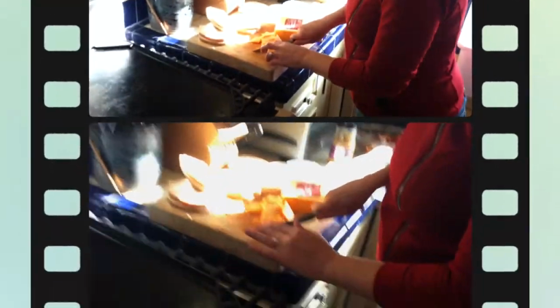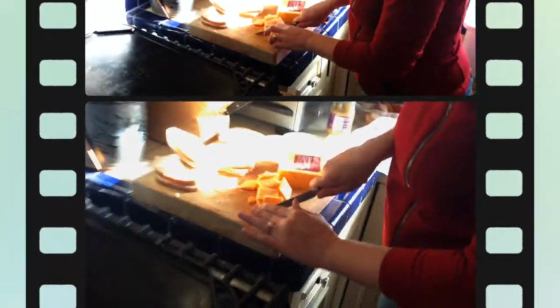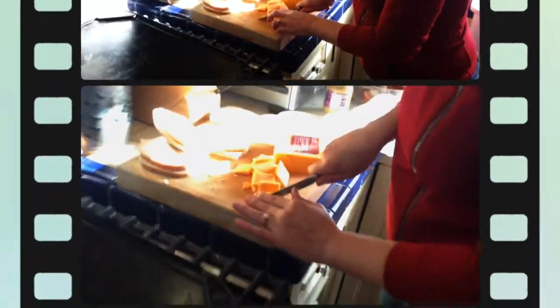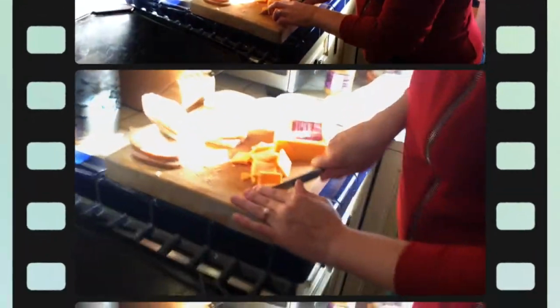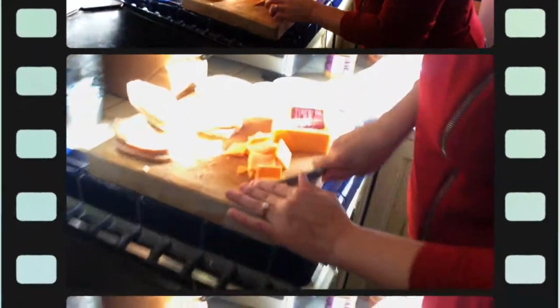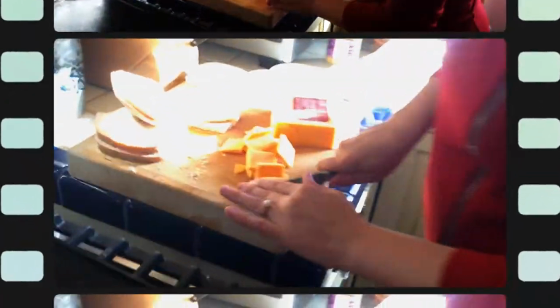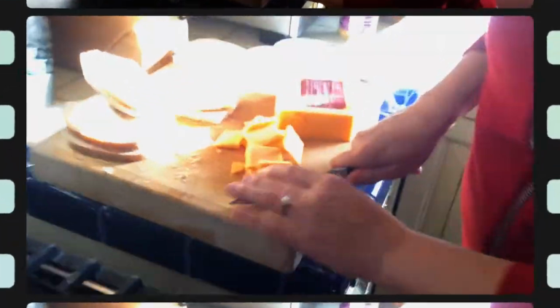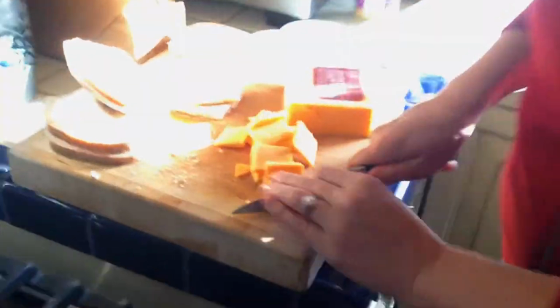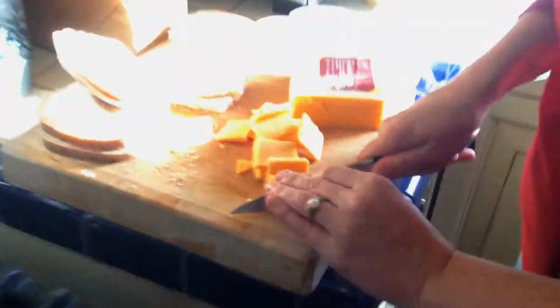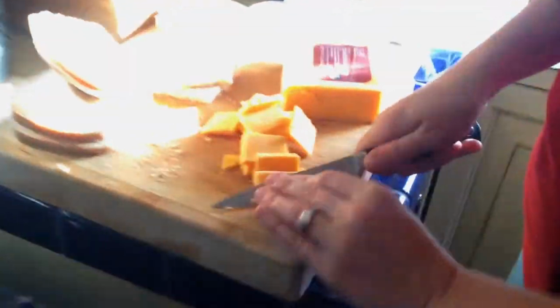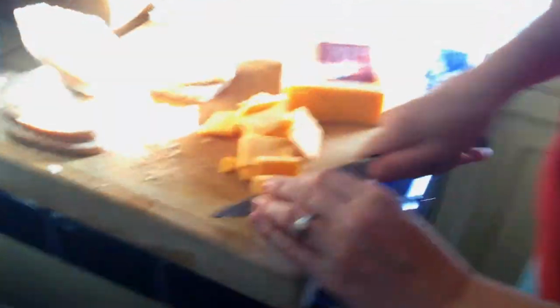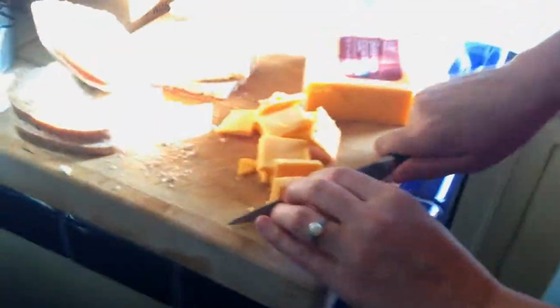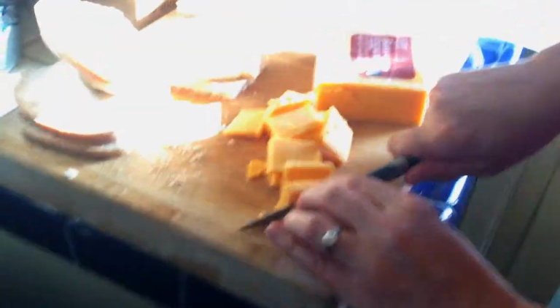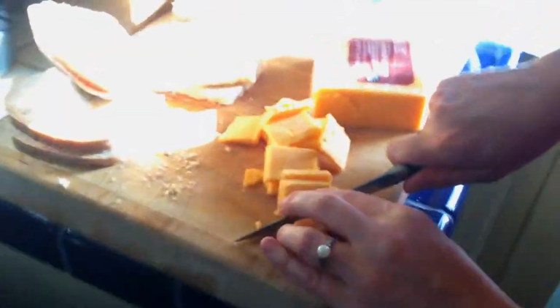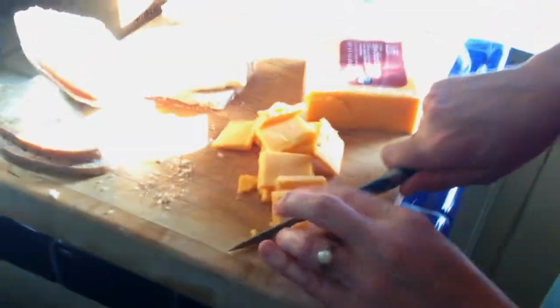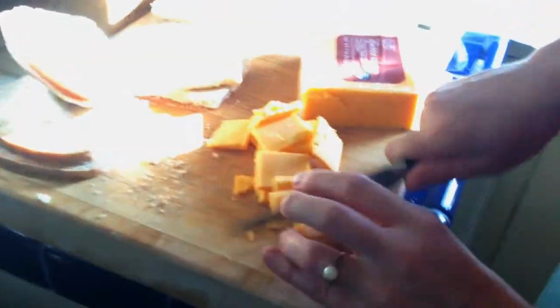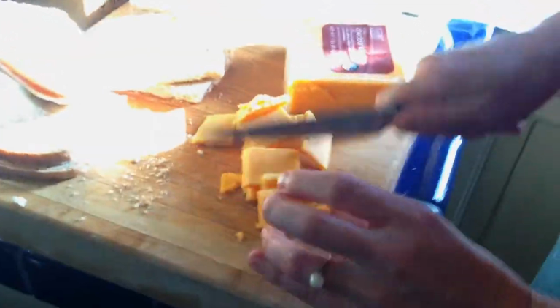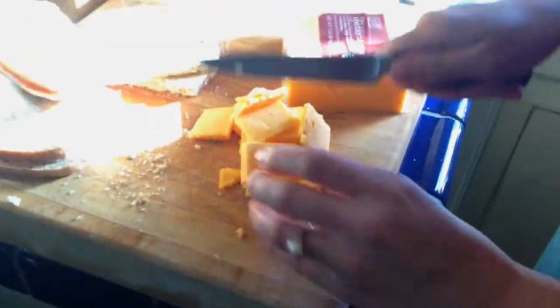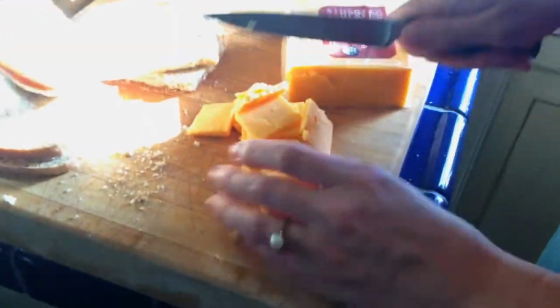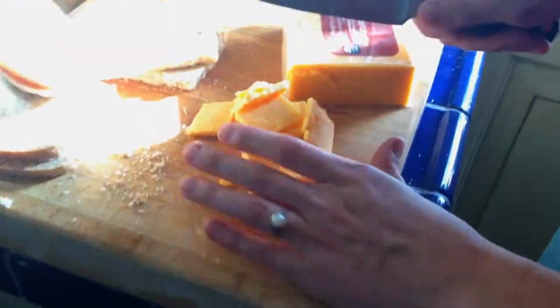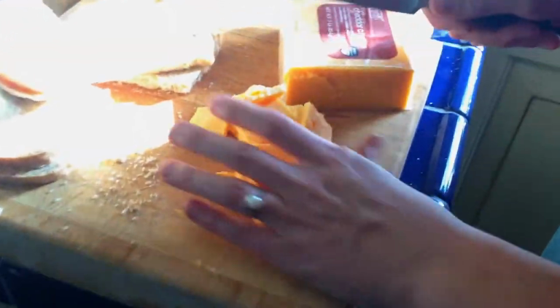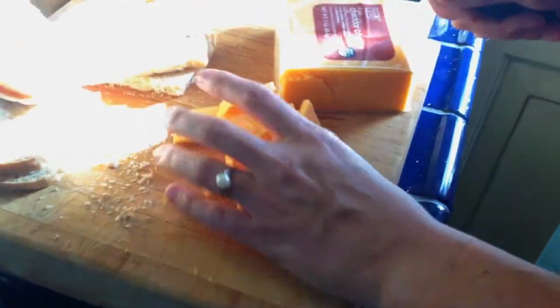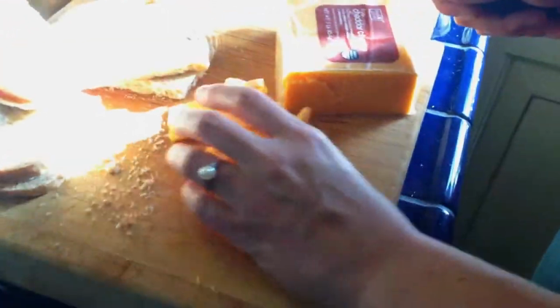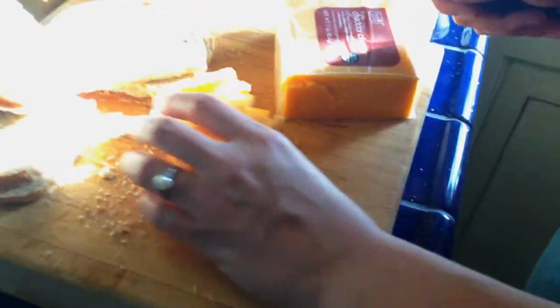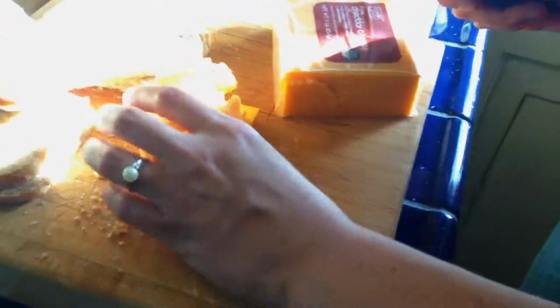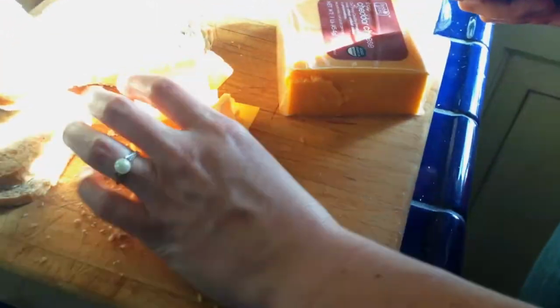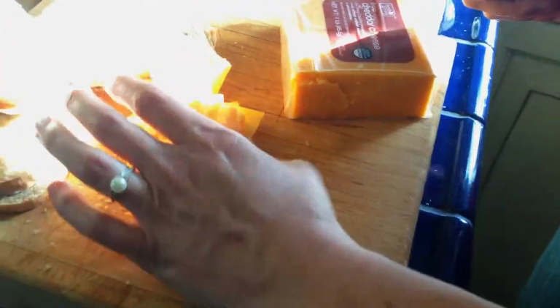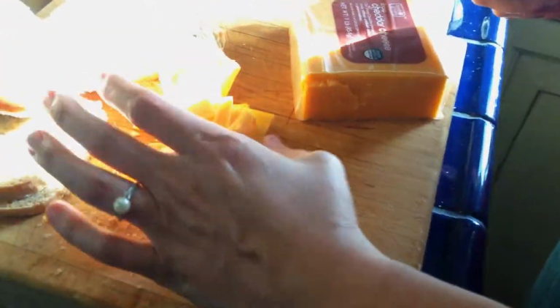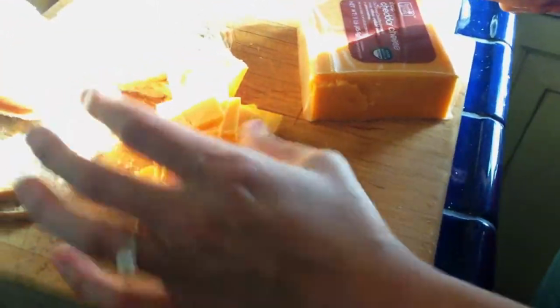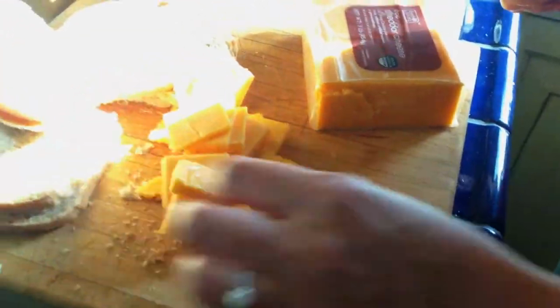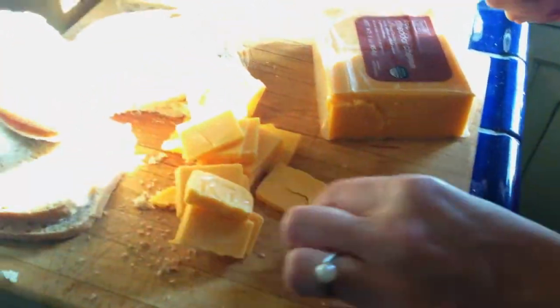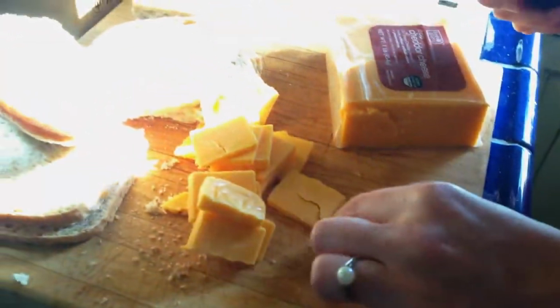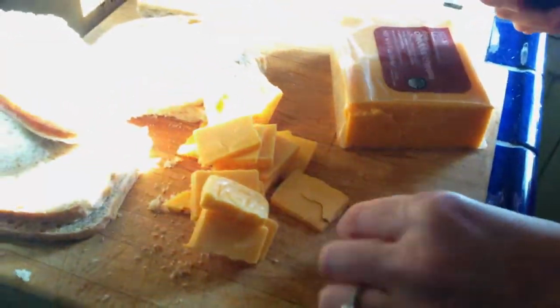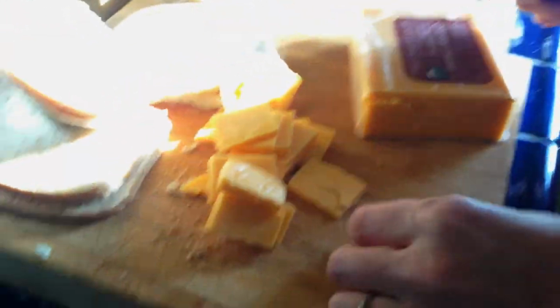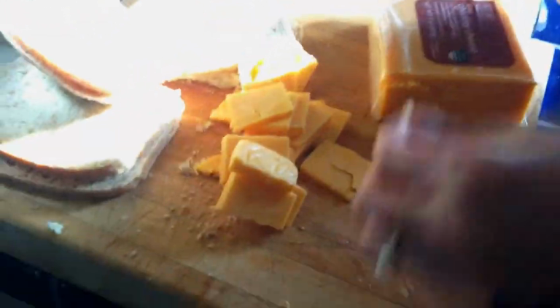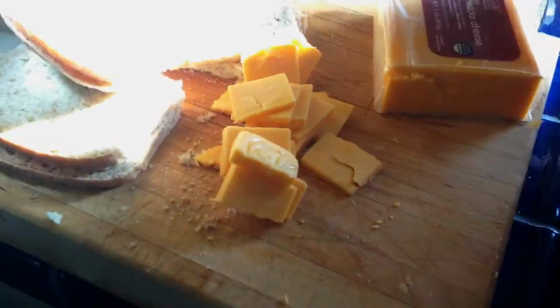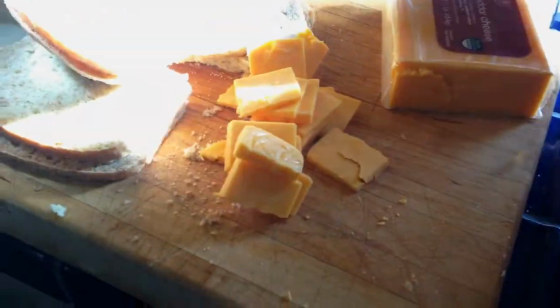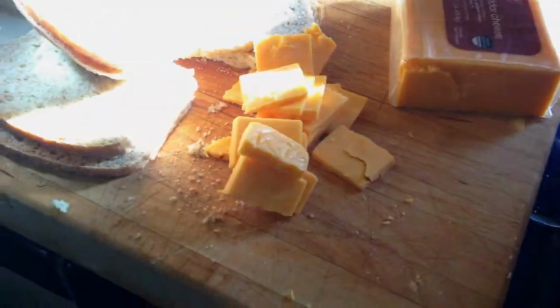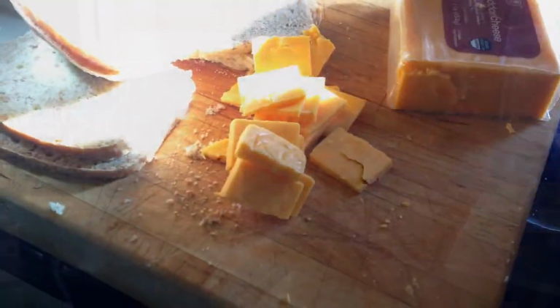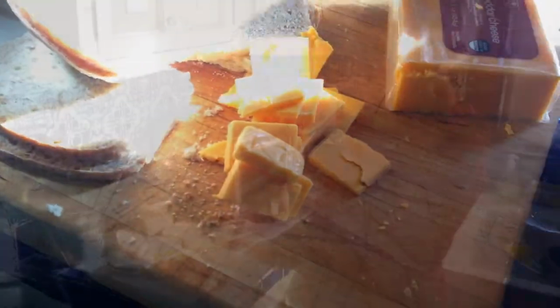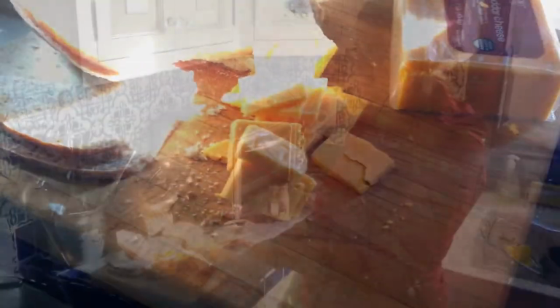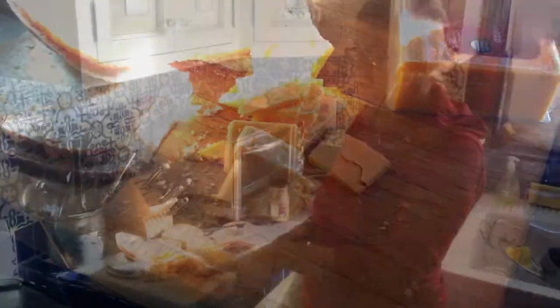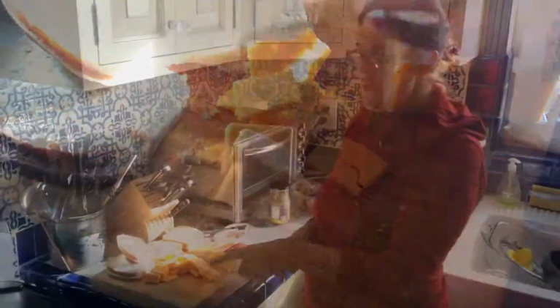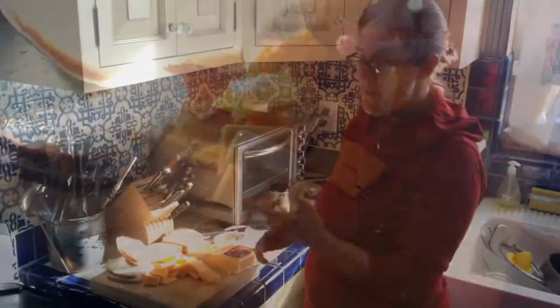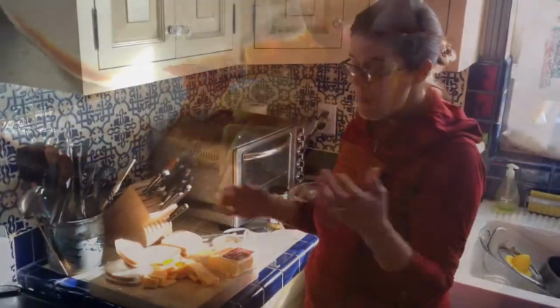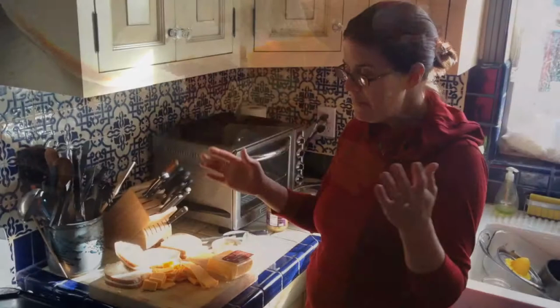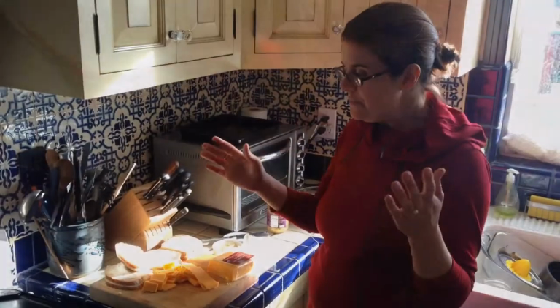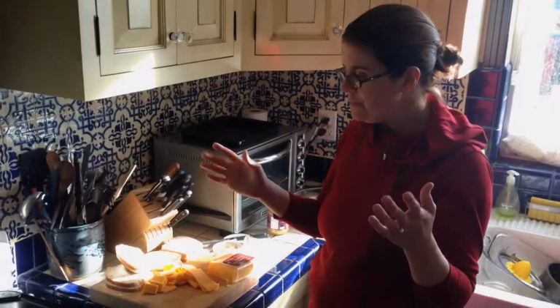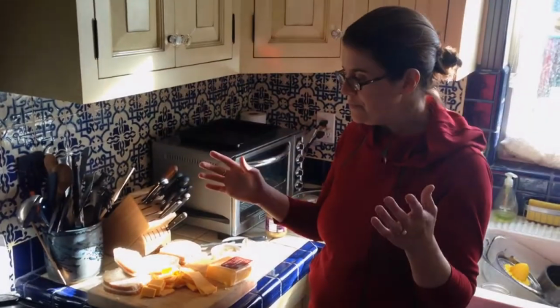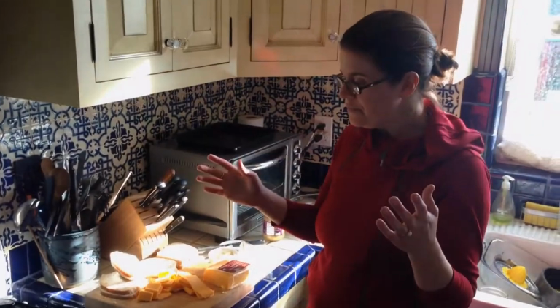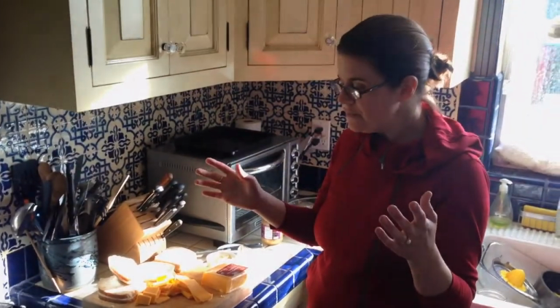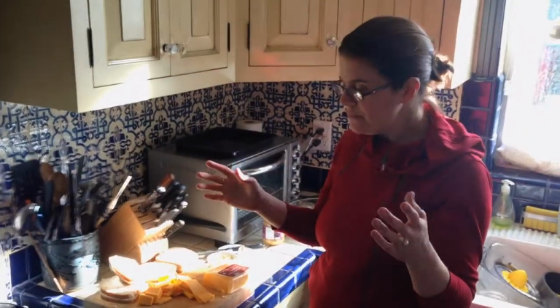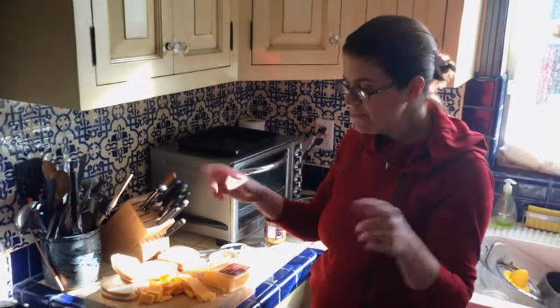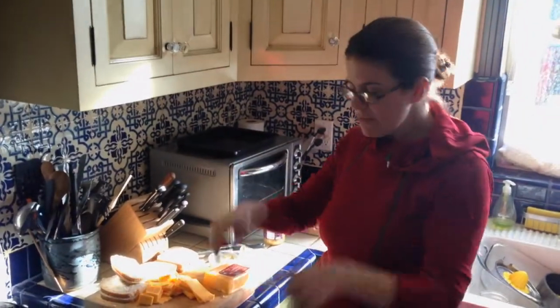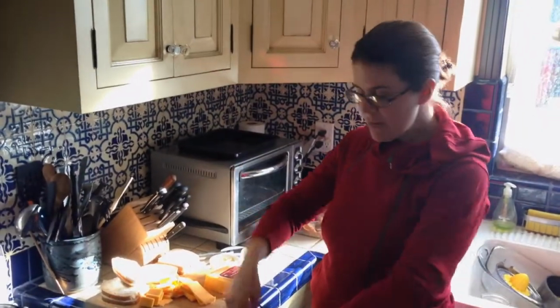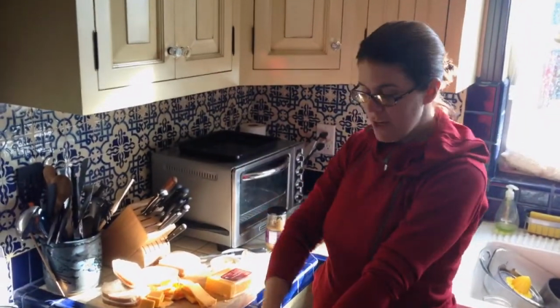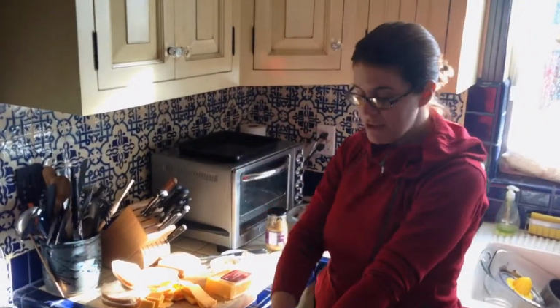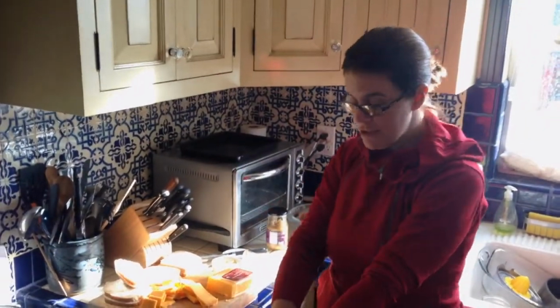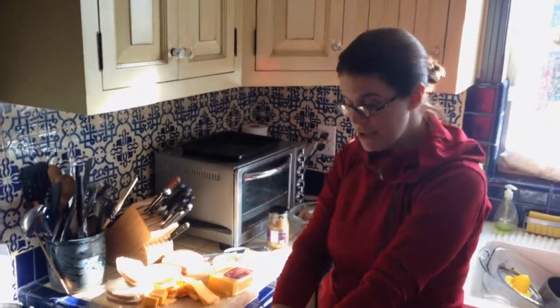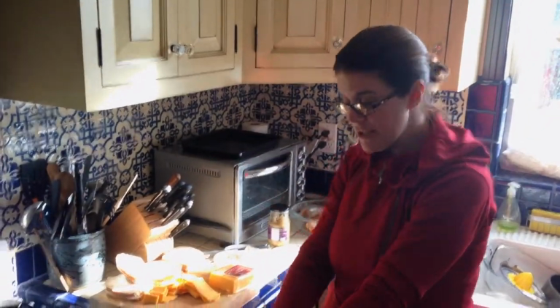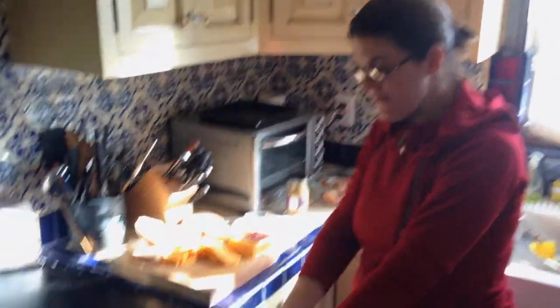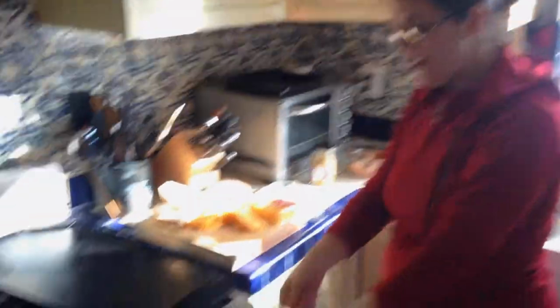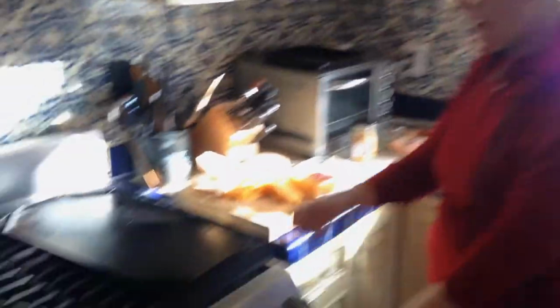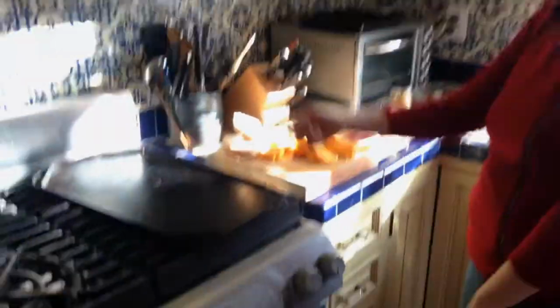It's the cheese — it's like a sharp cheddar cheese. That's what it's called.